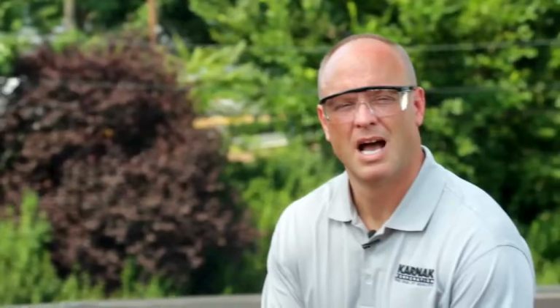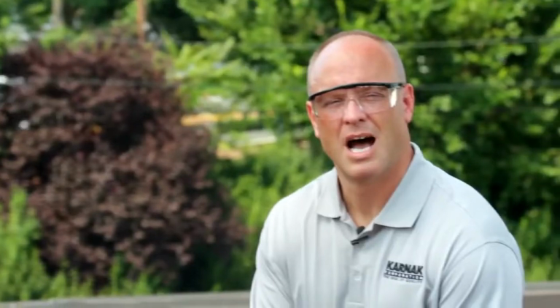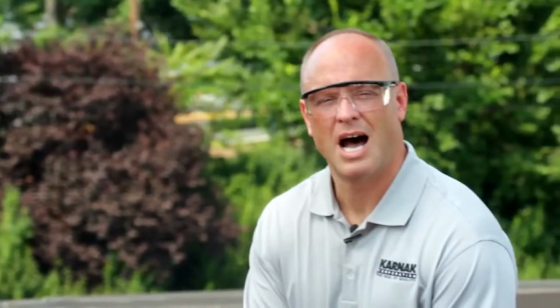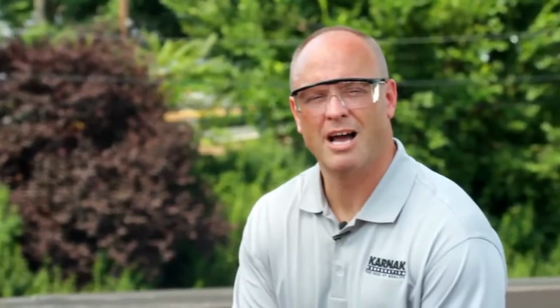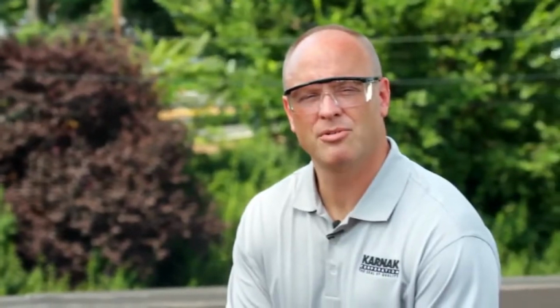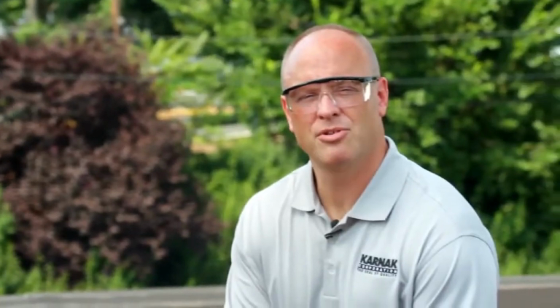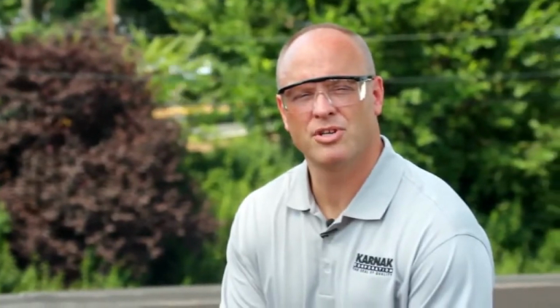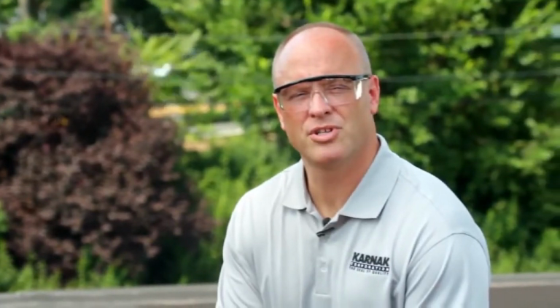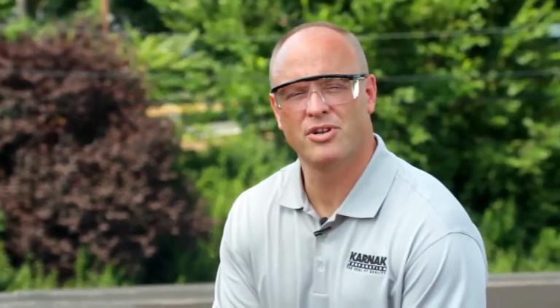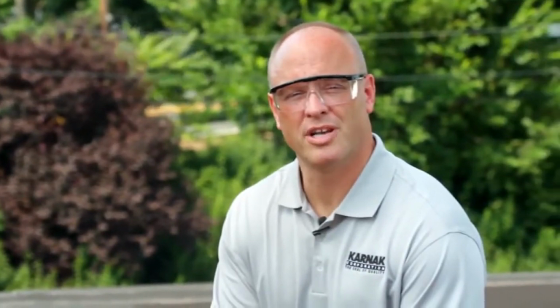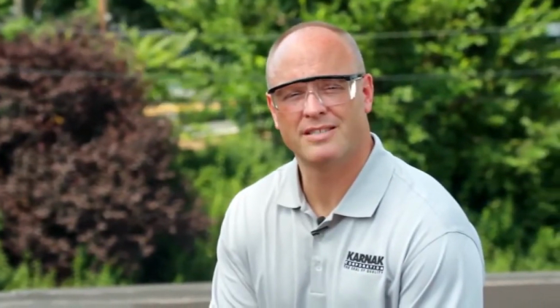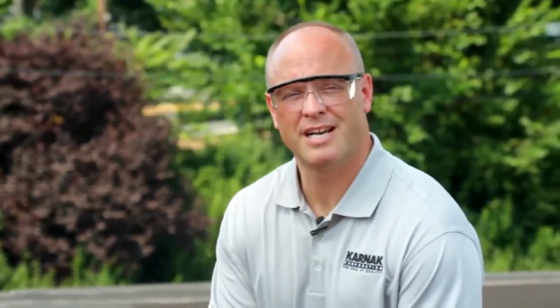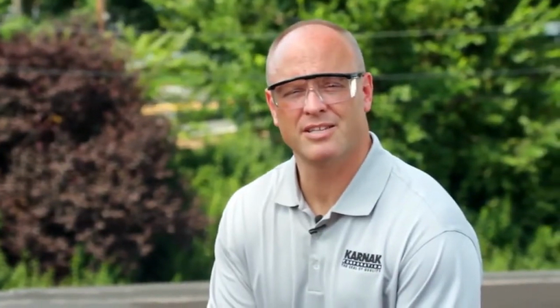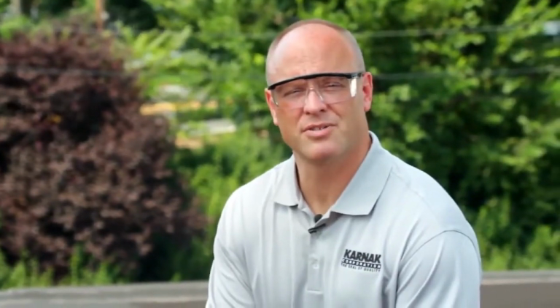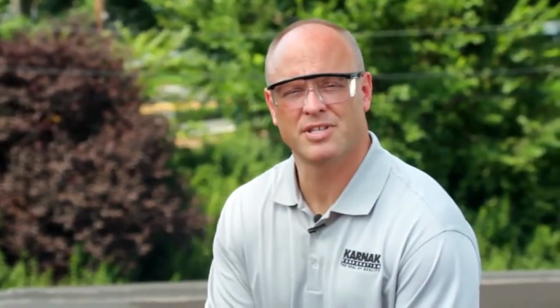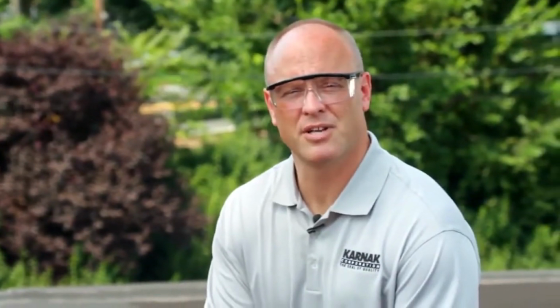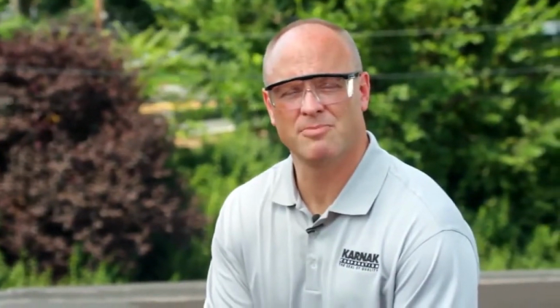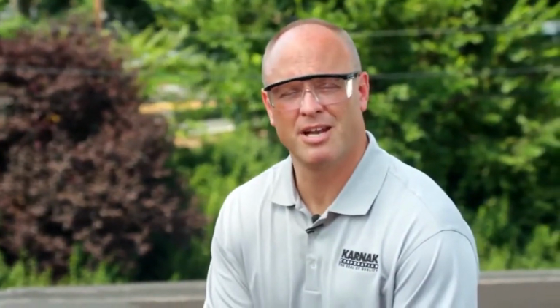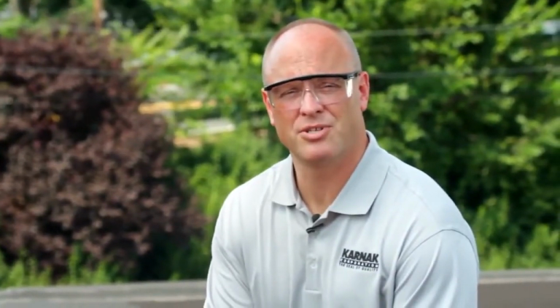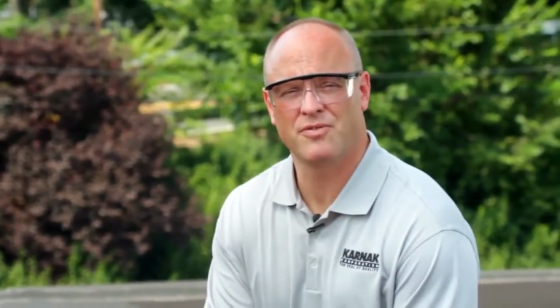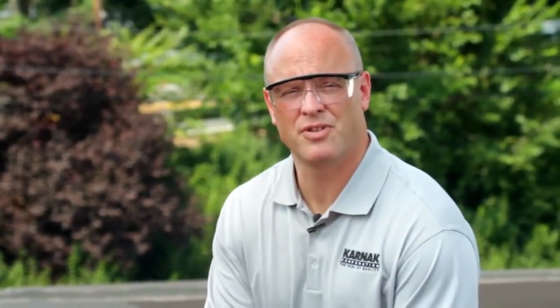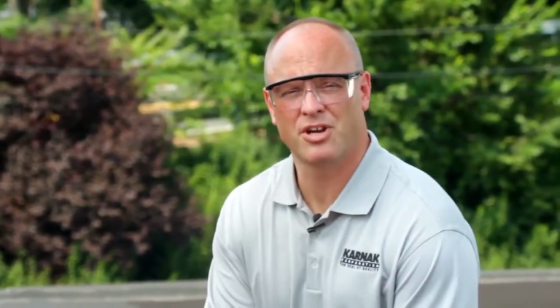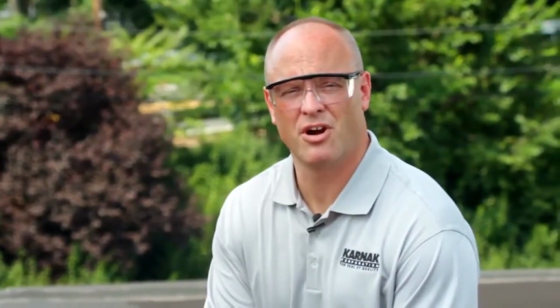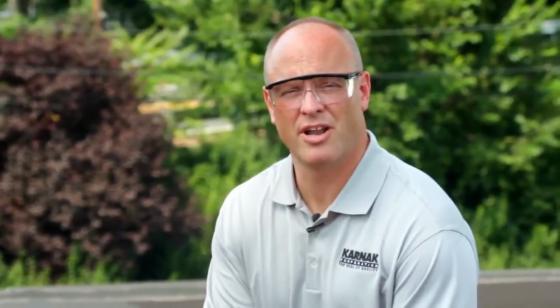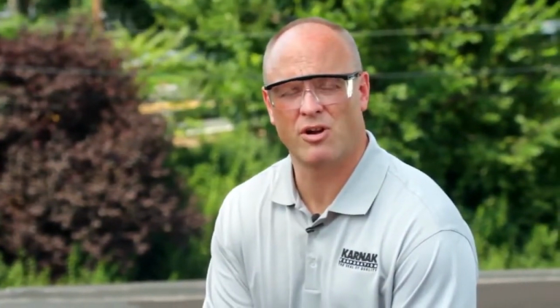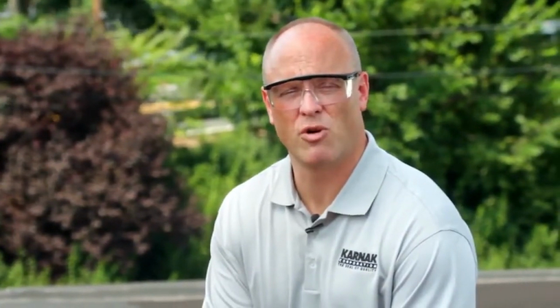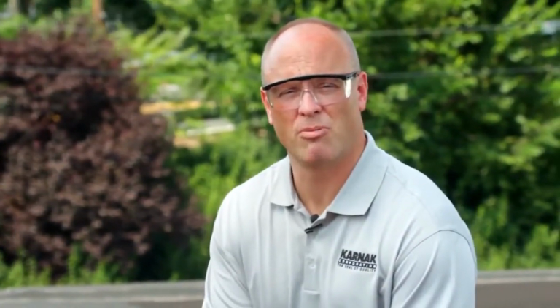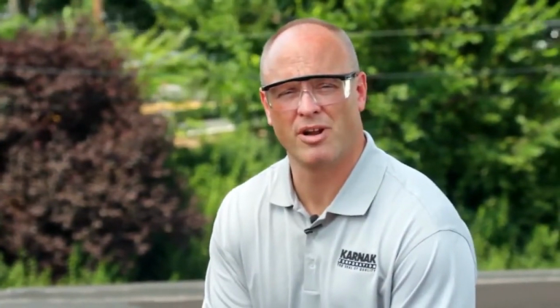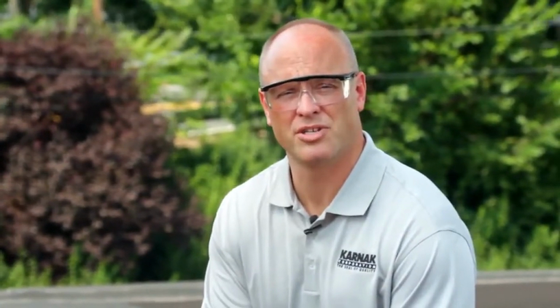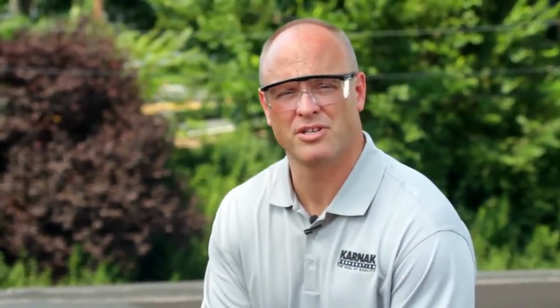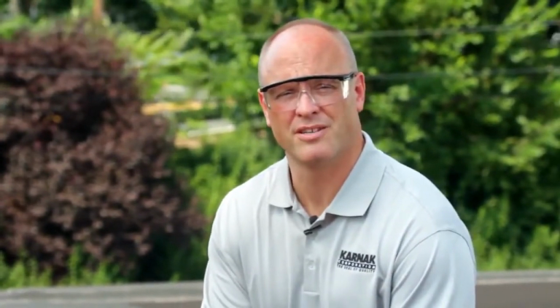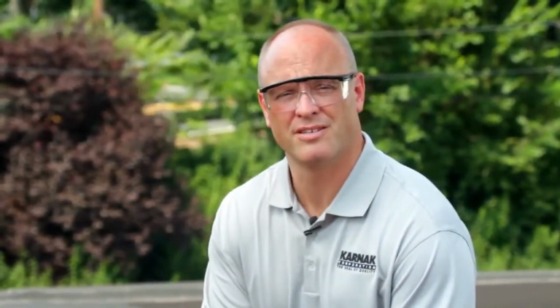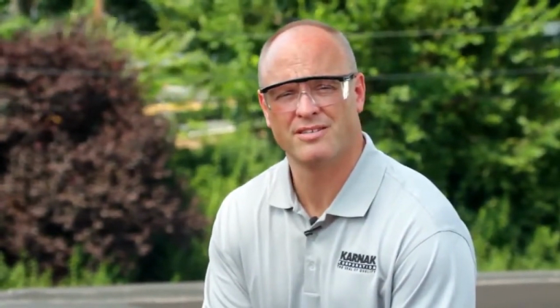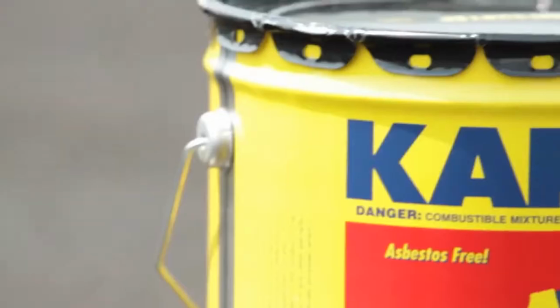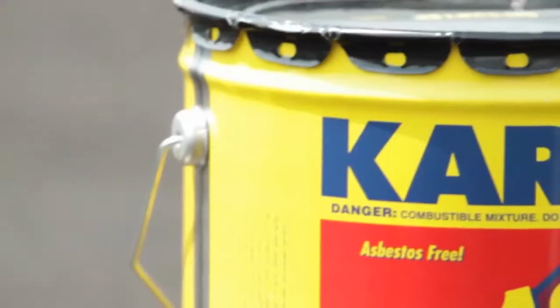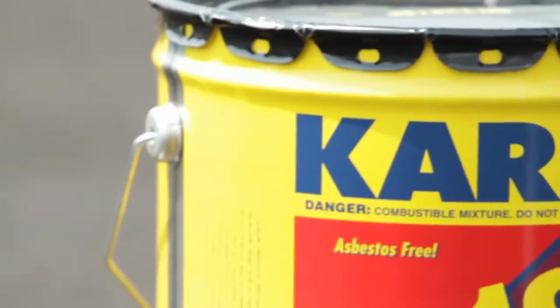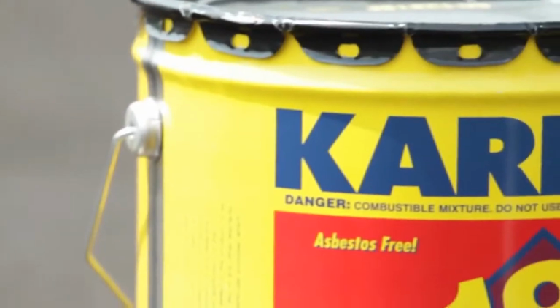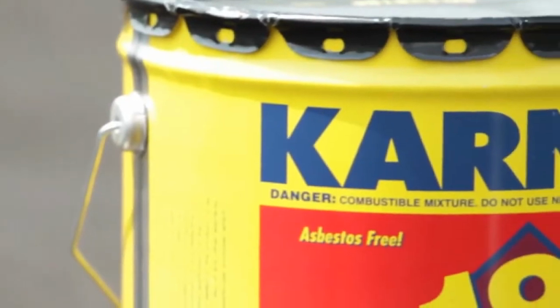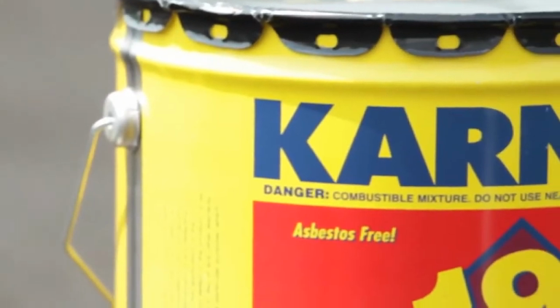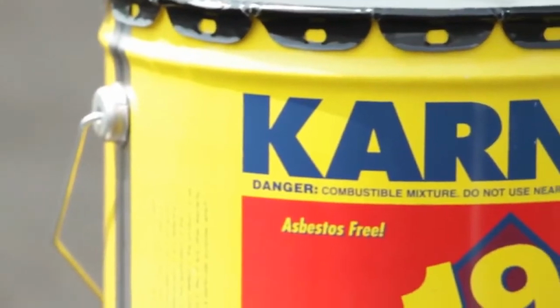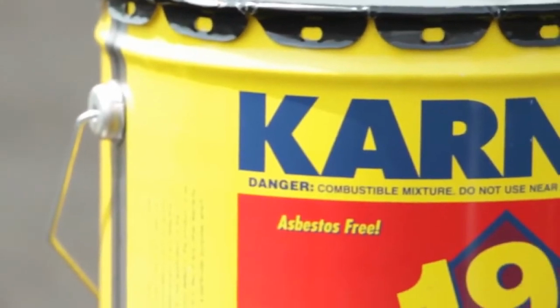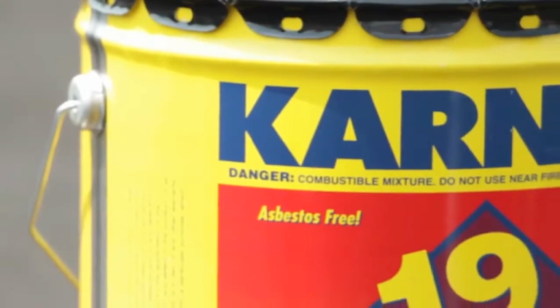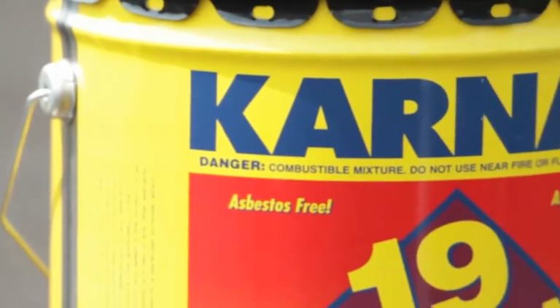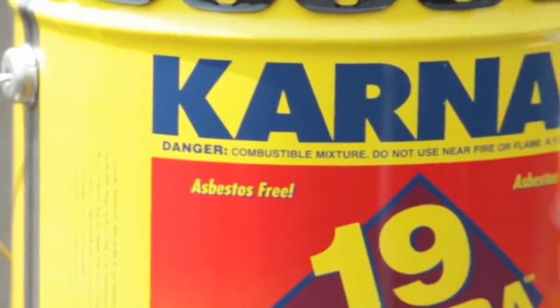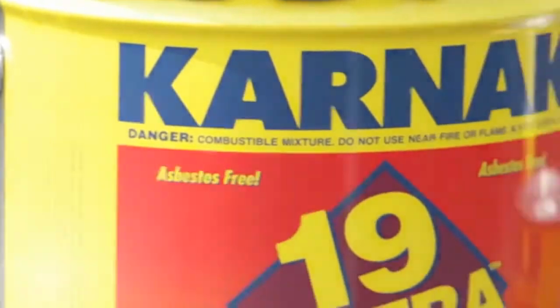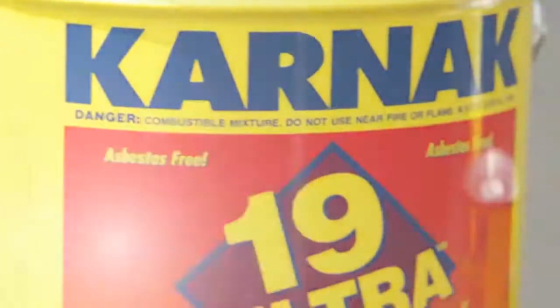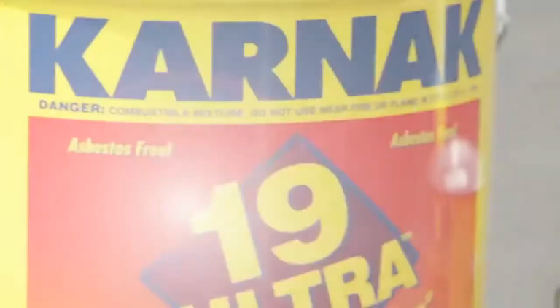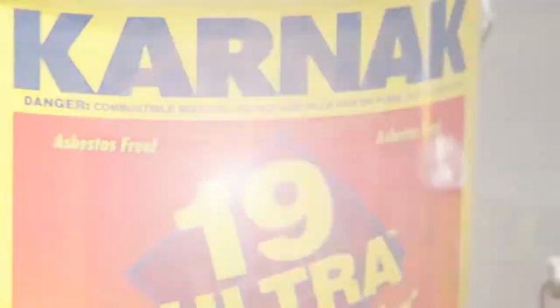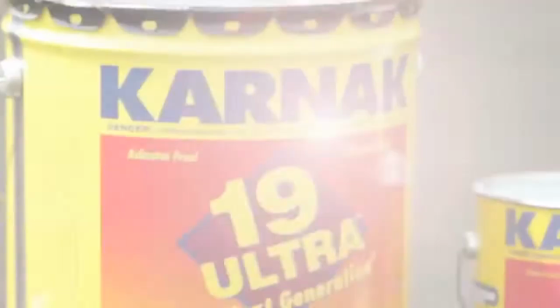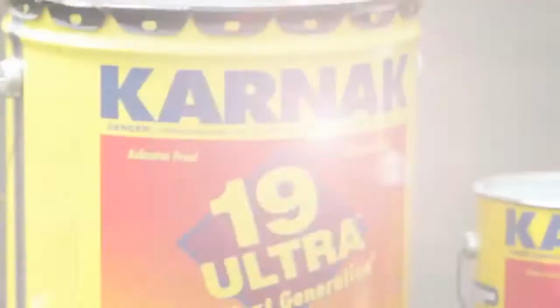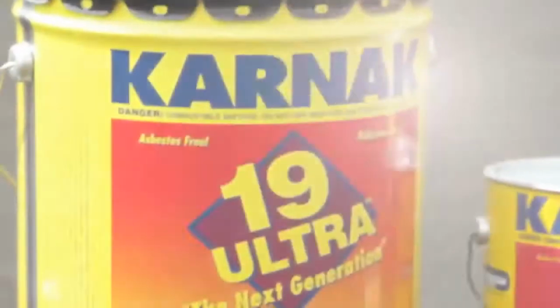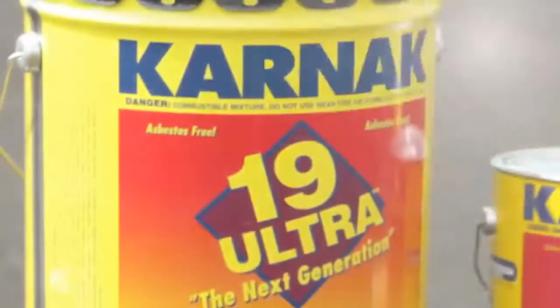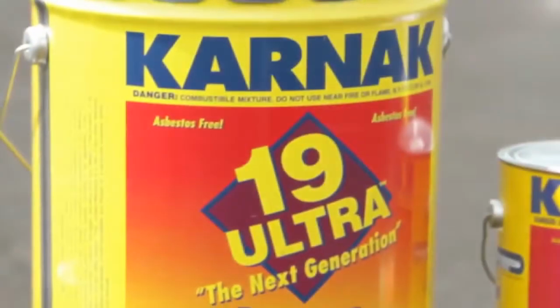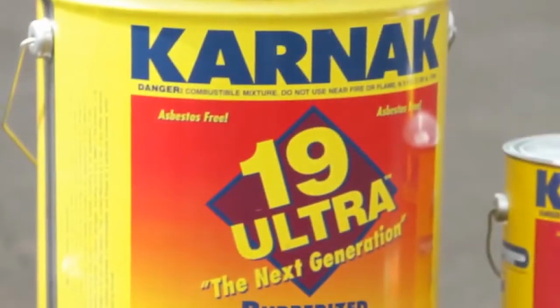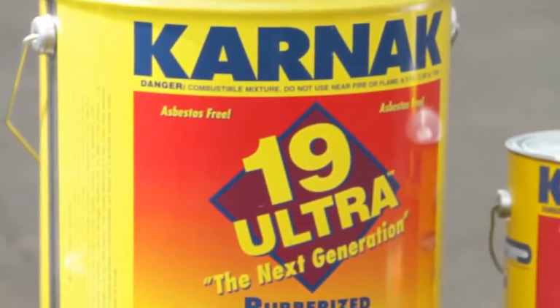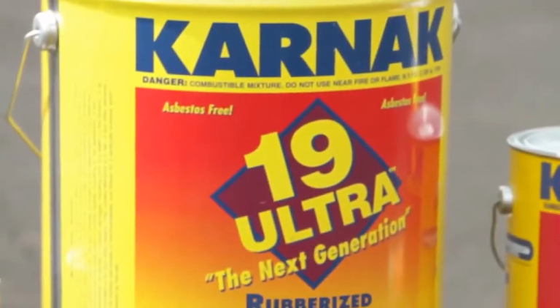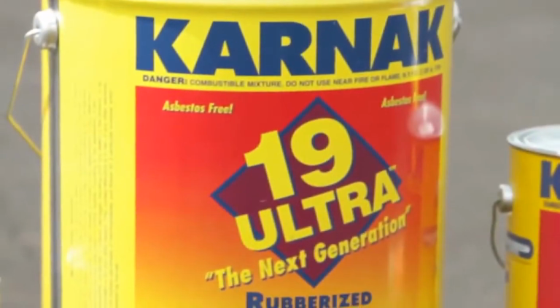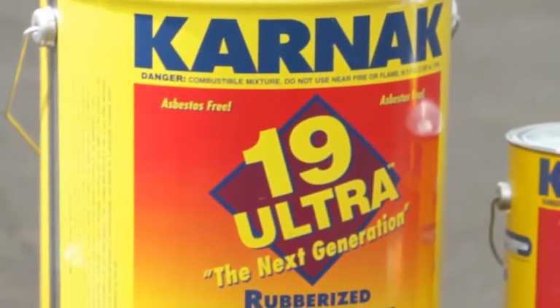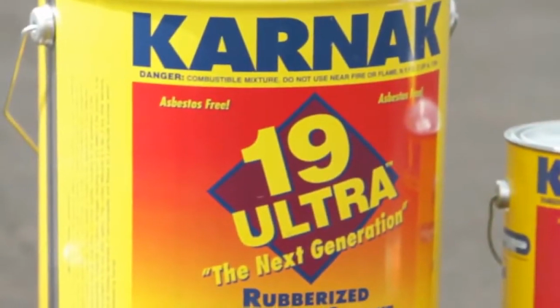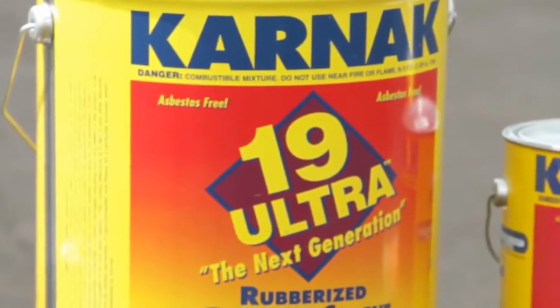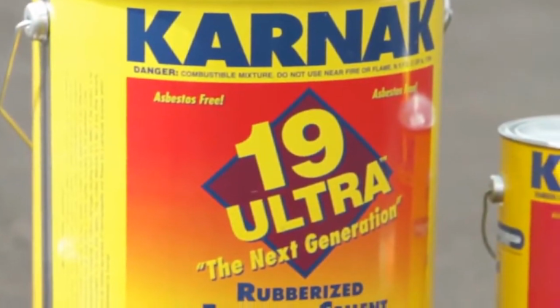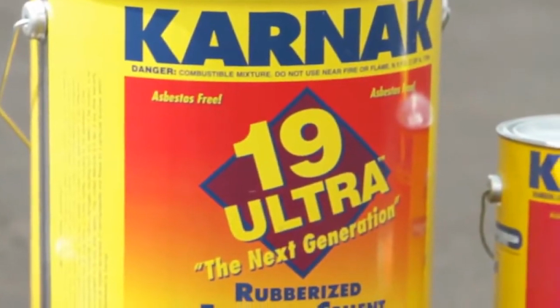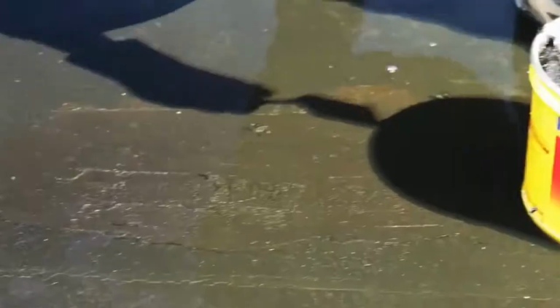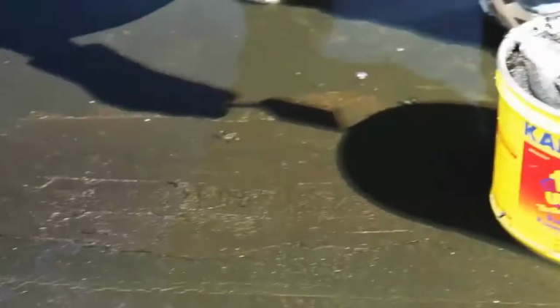Hi, I'm Chris Hudig, Technical Sales Manager for the Karnak Corporation. Today I'm going to show you how to make a roof repair with Karnak 19 Ultra.